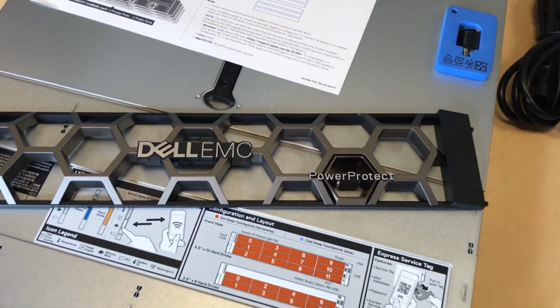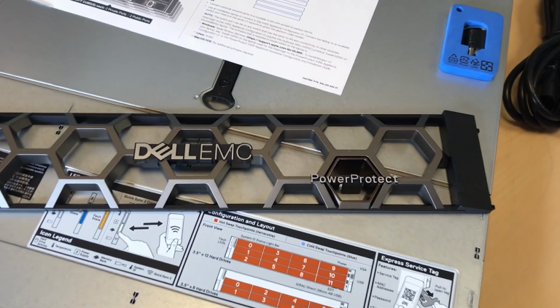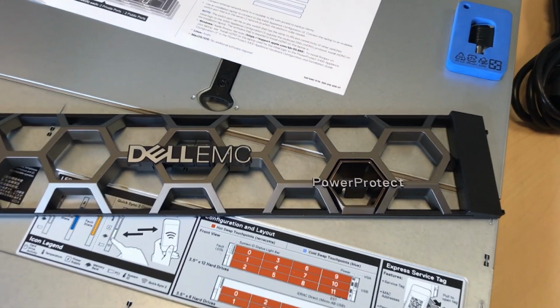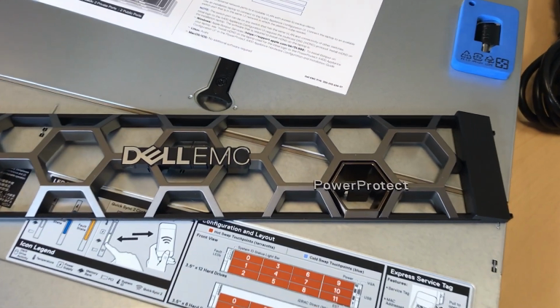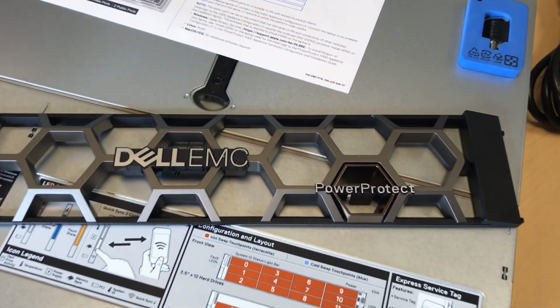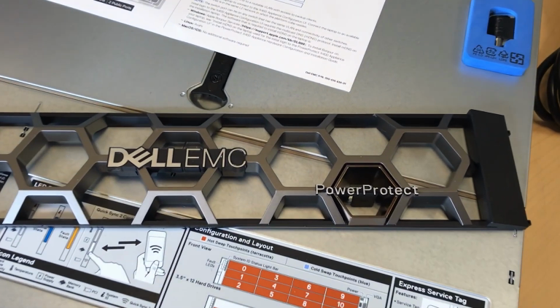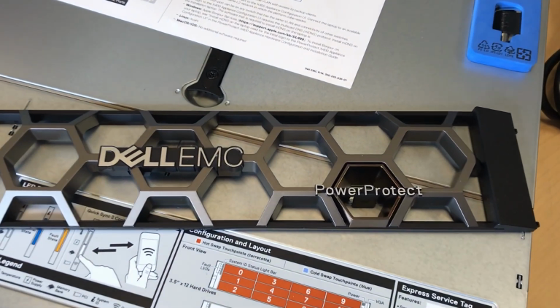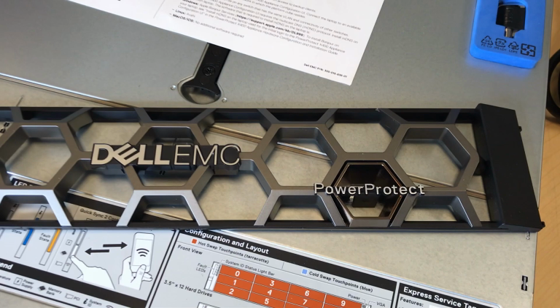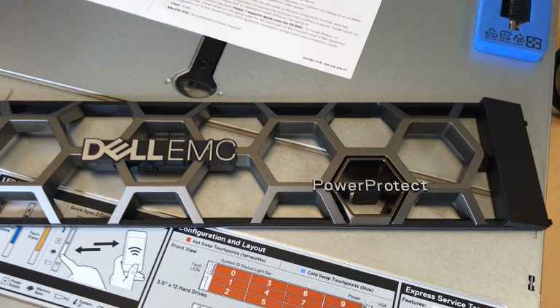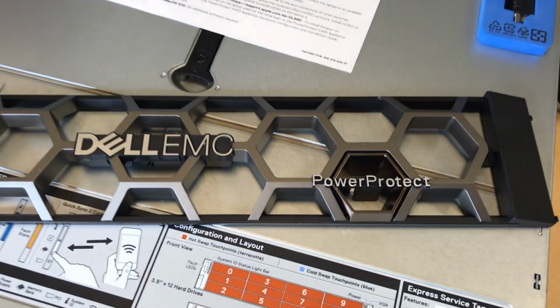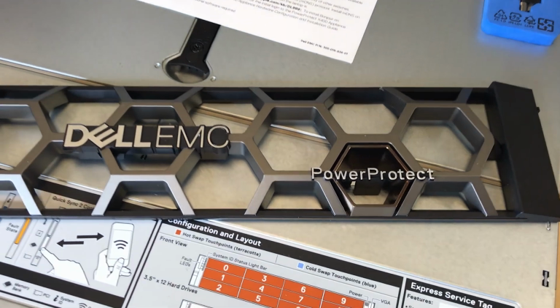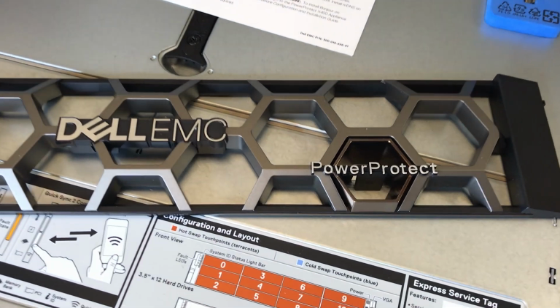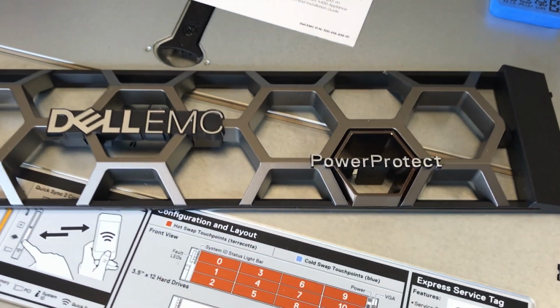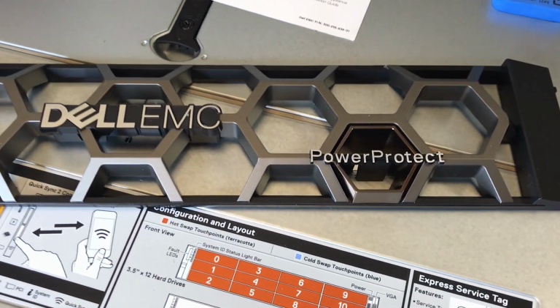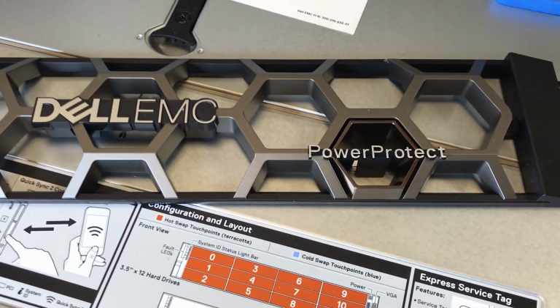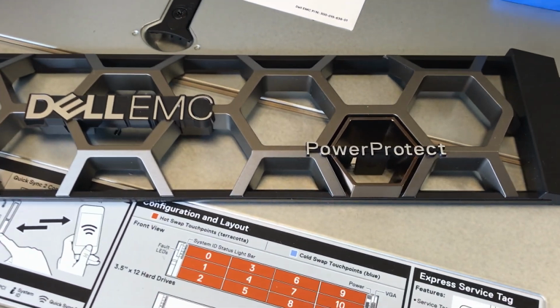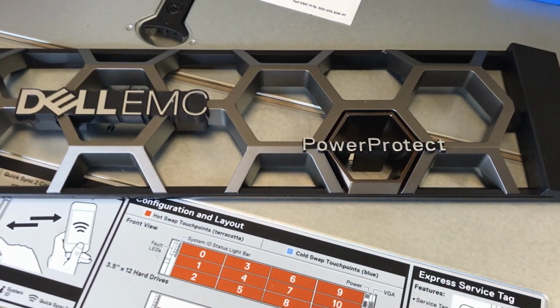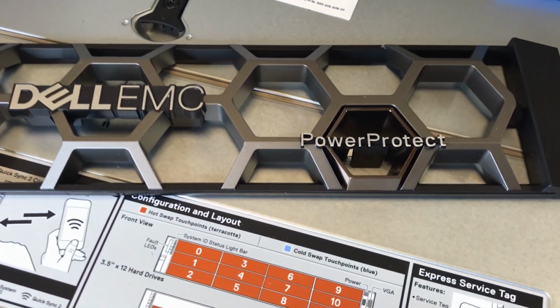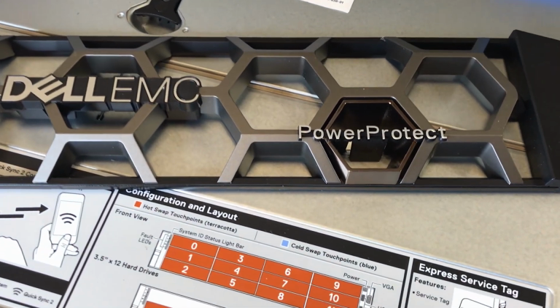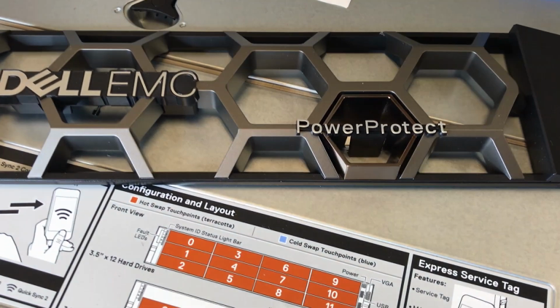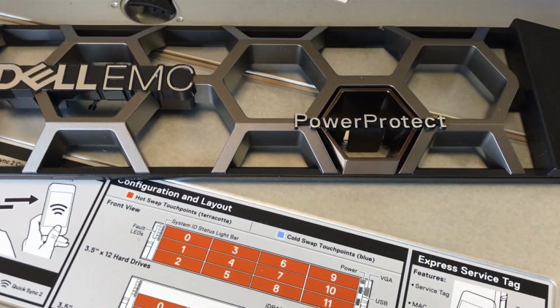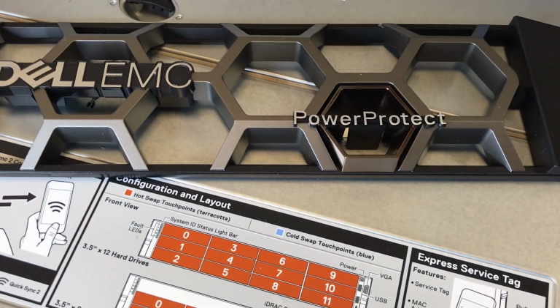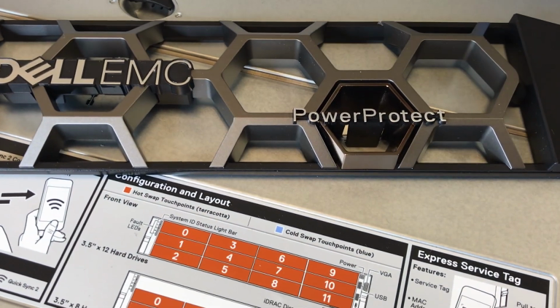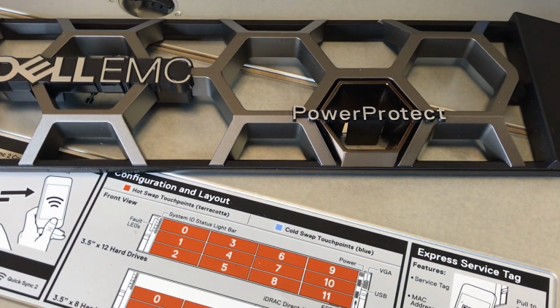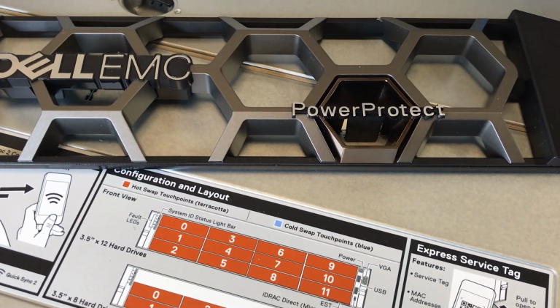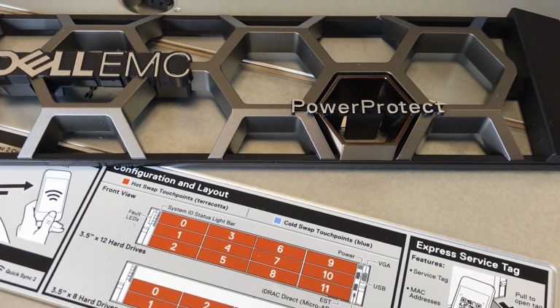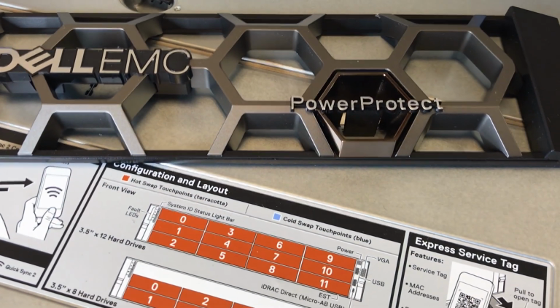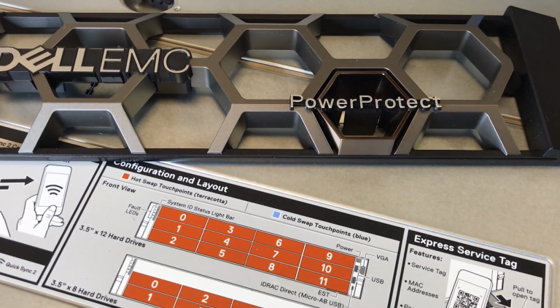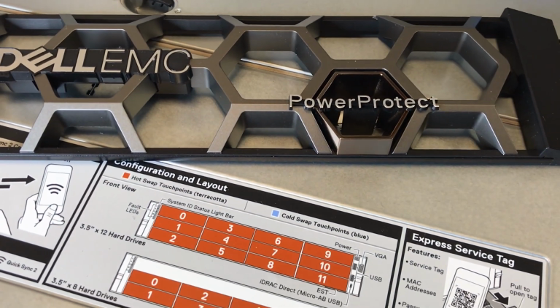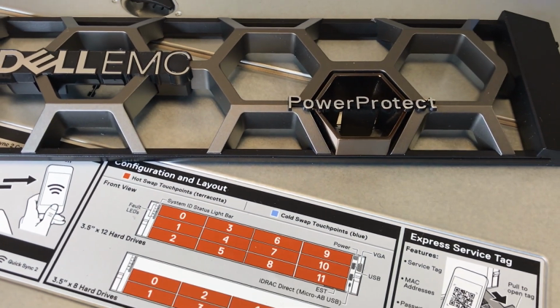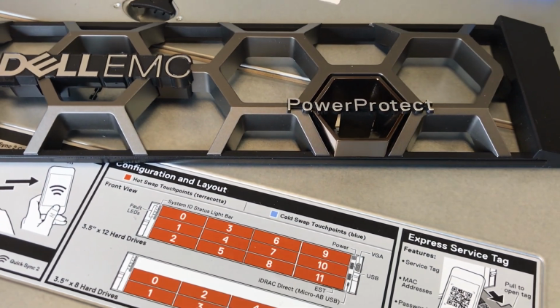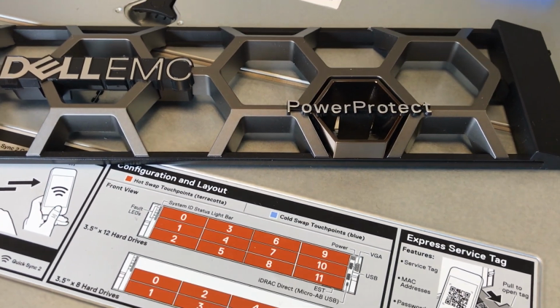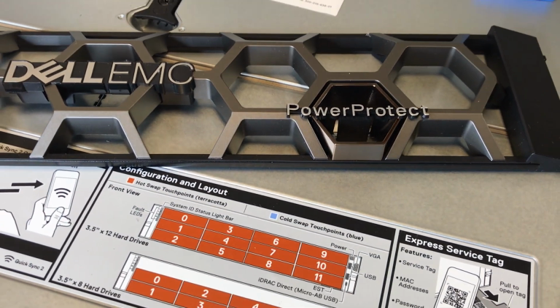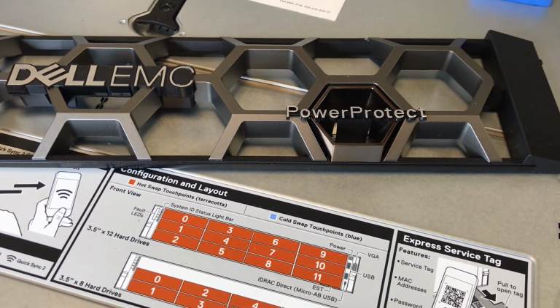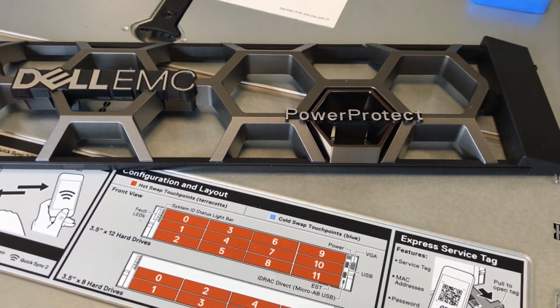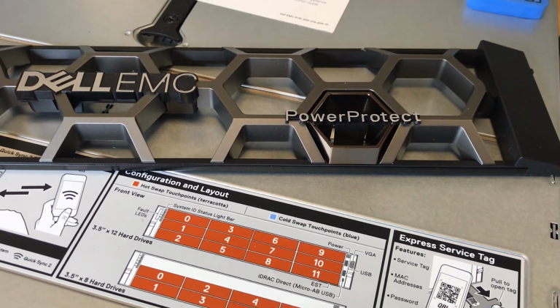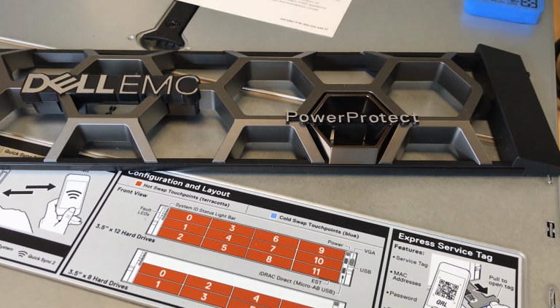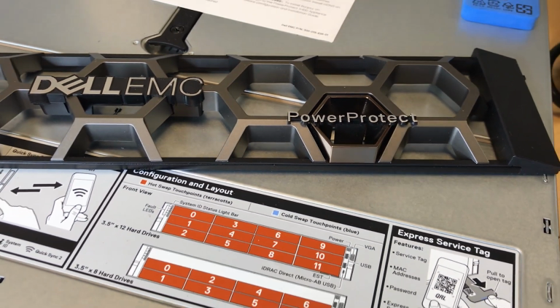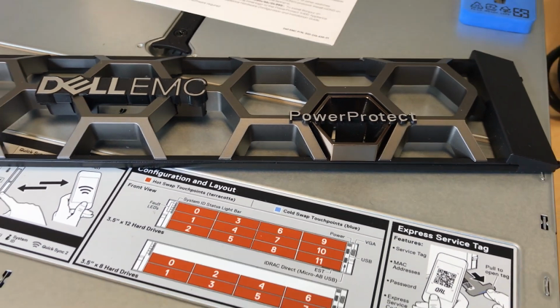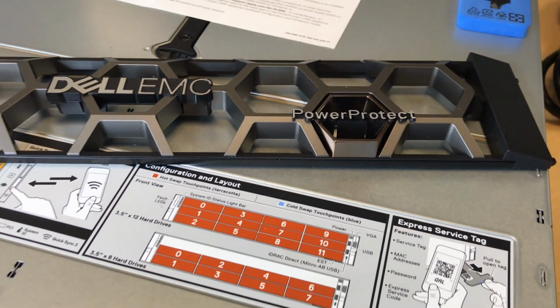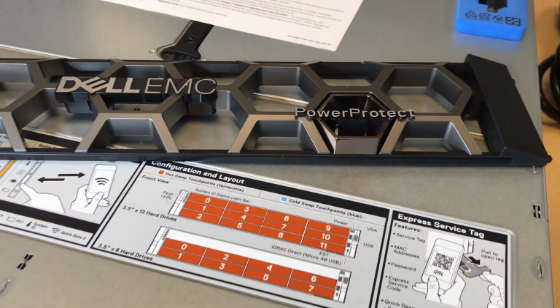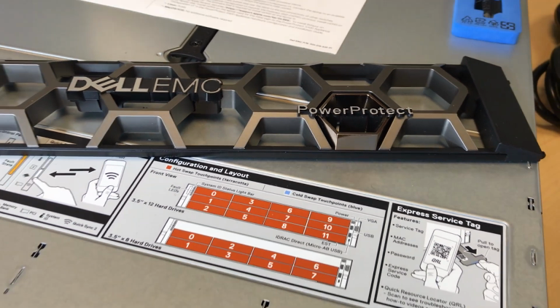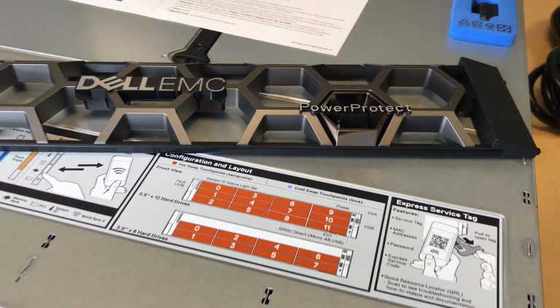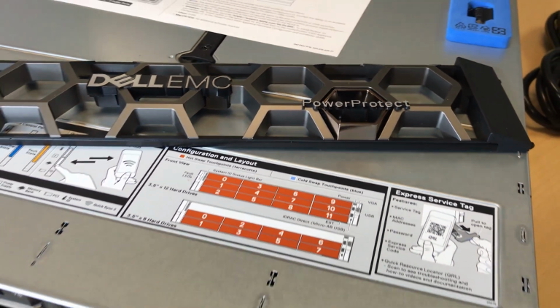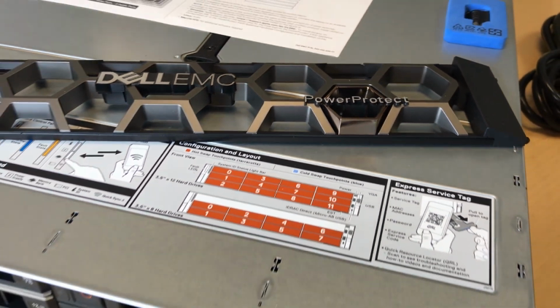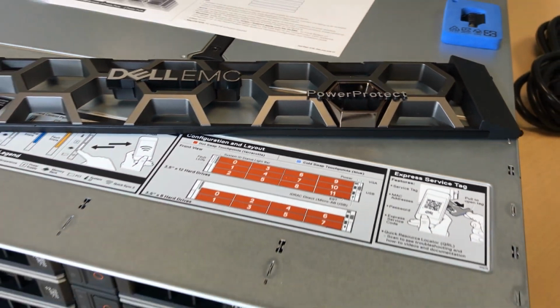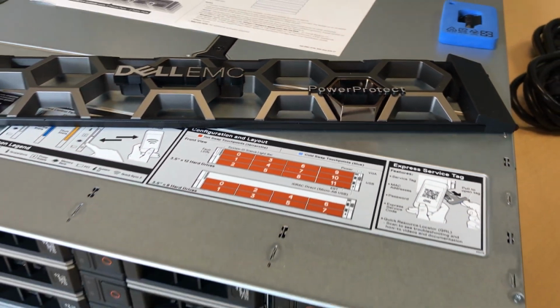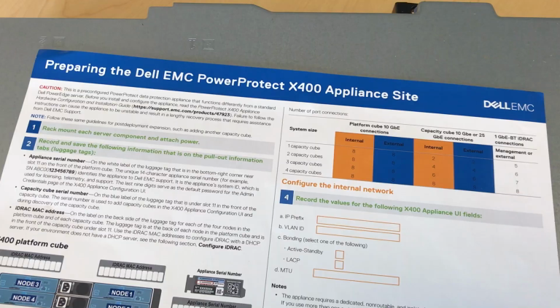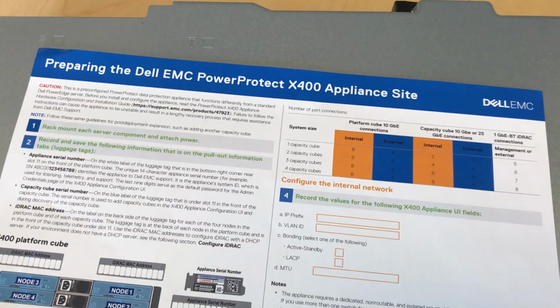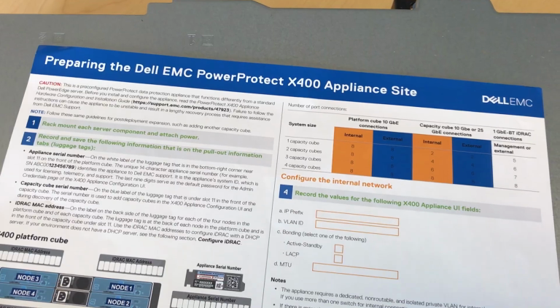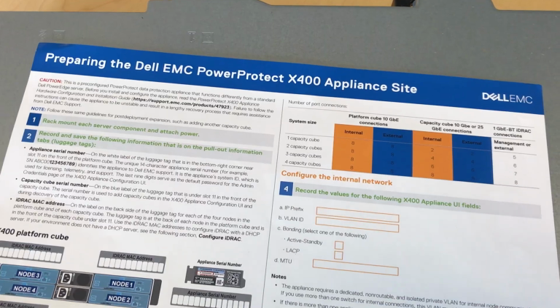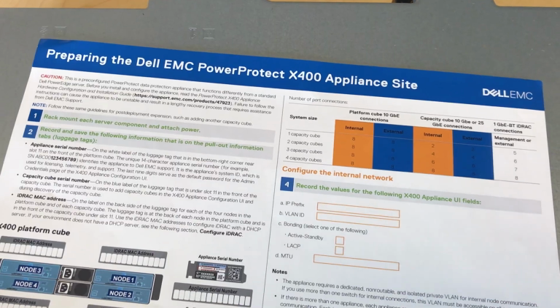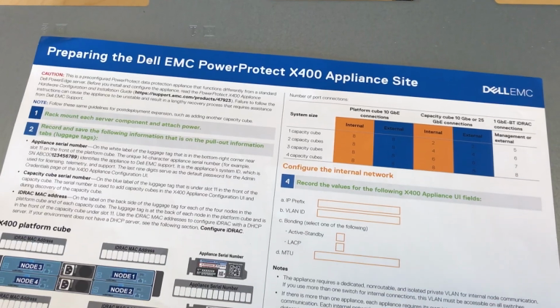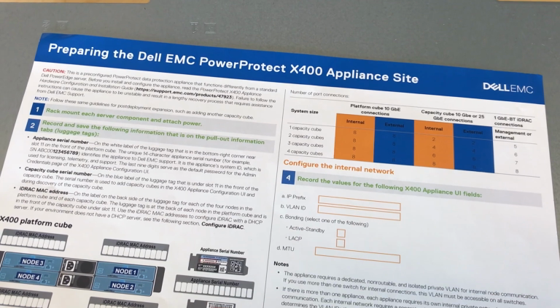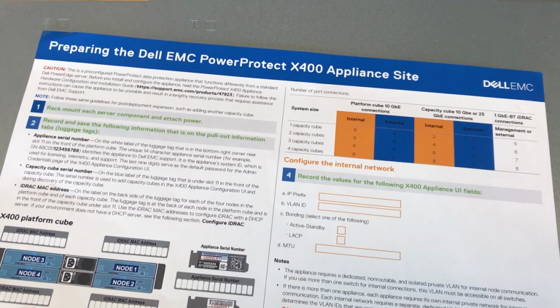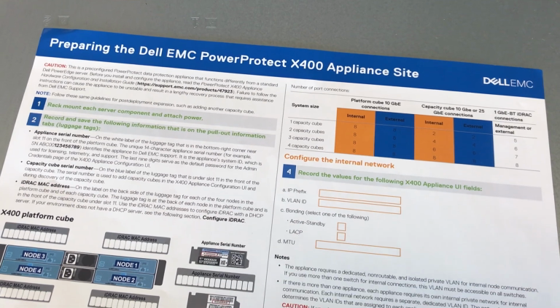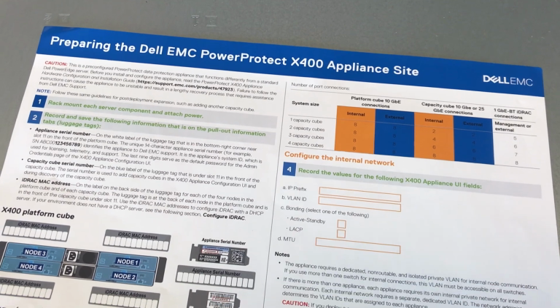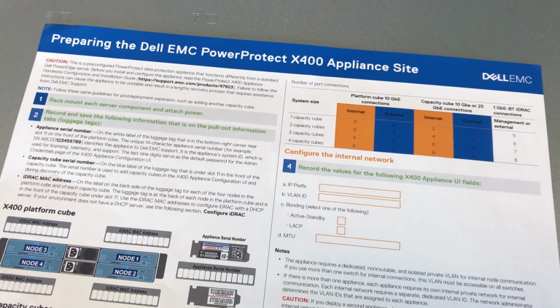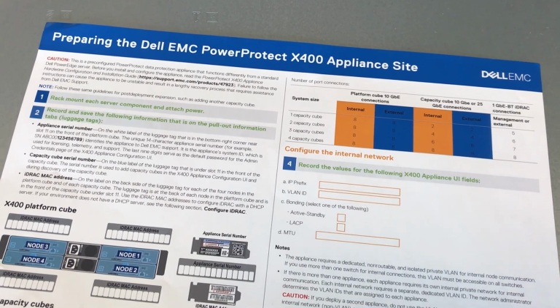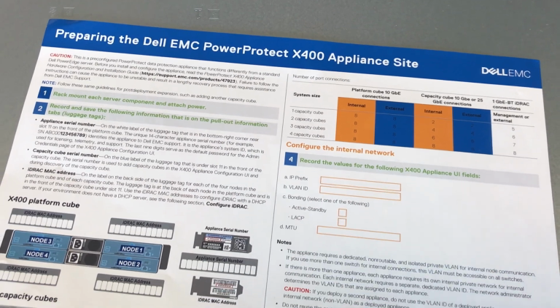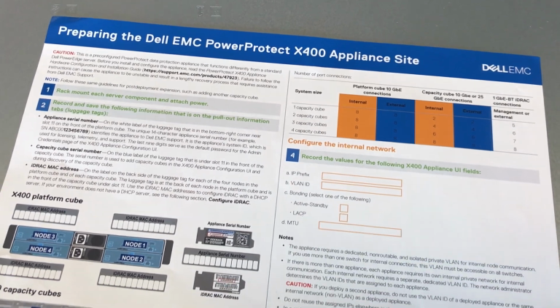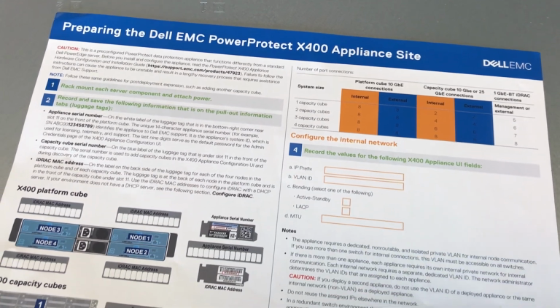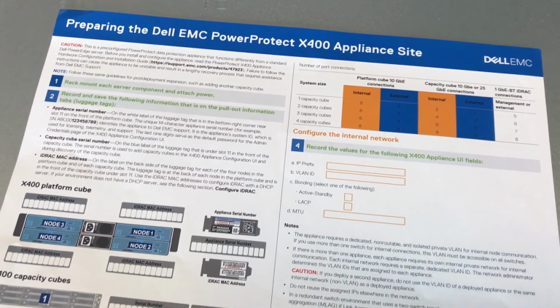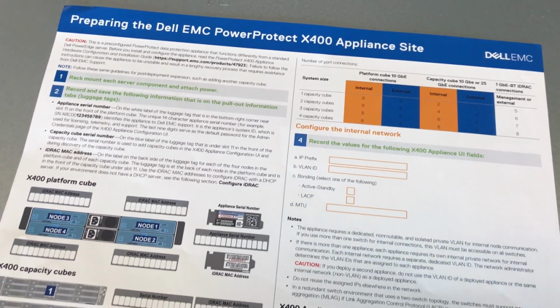Because compute and capacity scale together with hybrid and all flash options, PowerProtect doesn't just get bigger over time — it gets better.